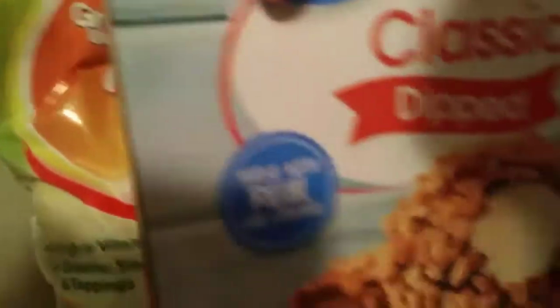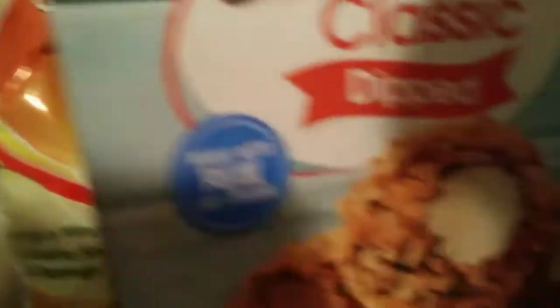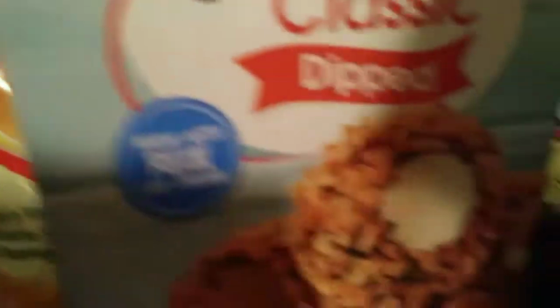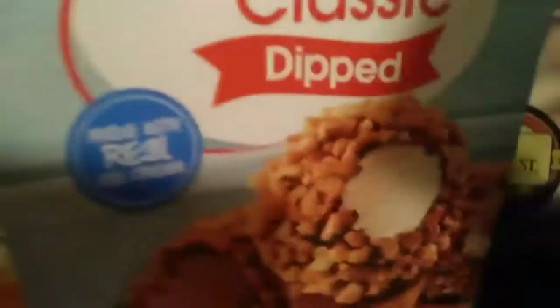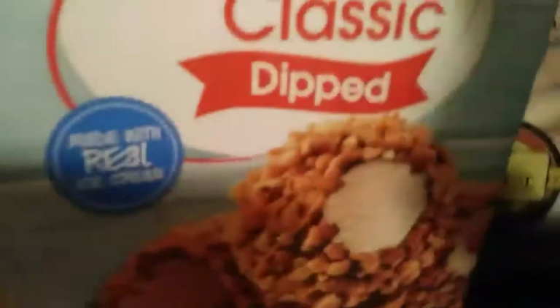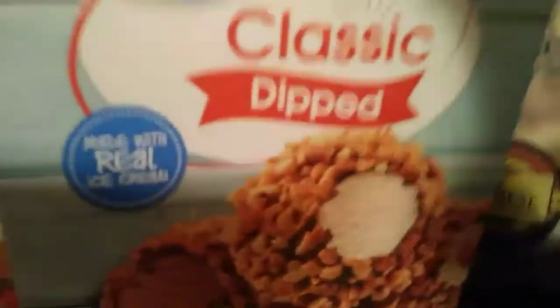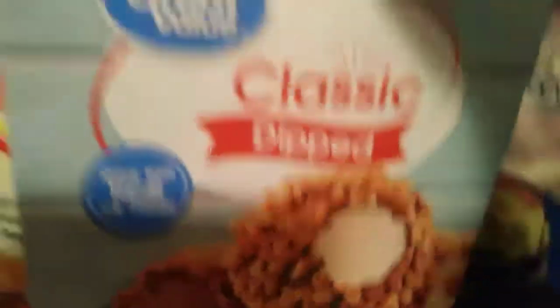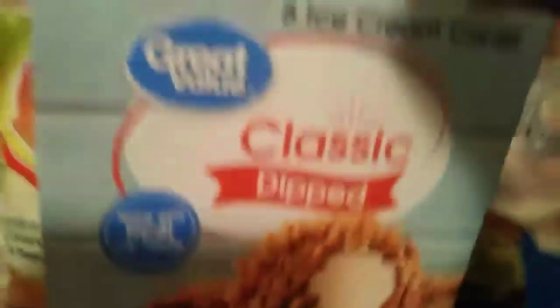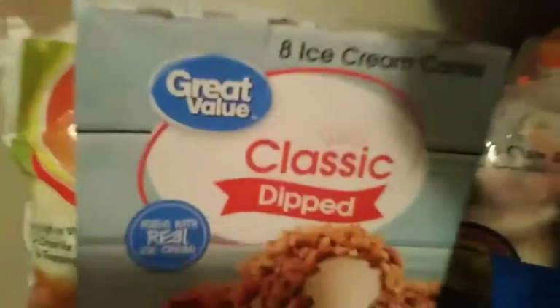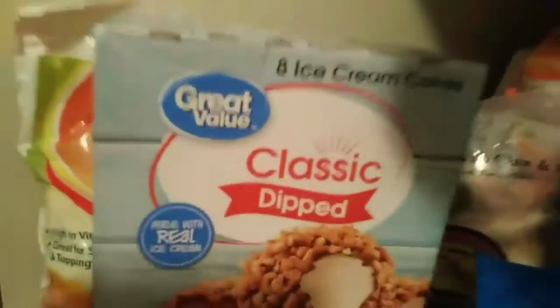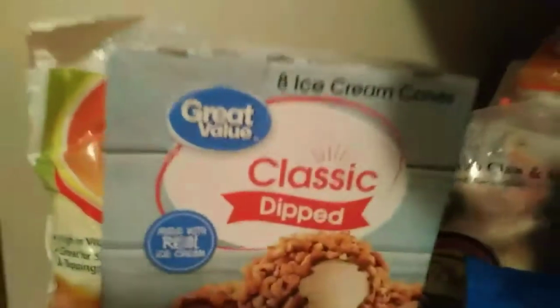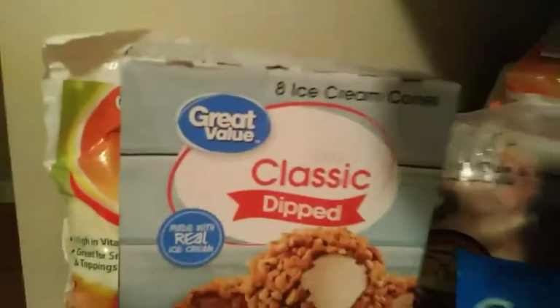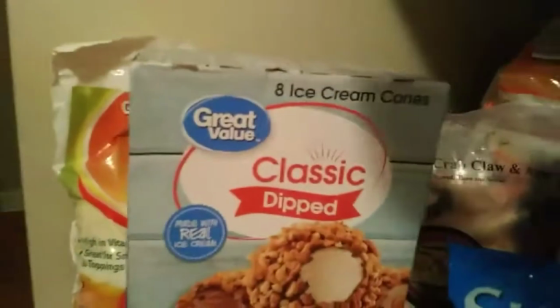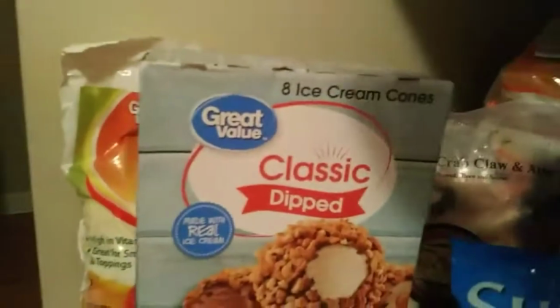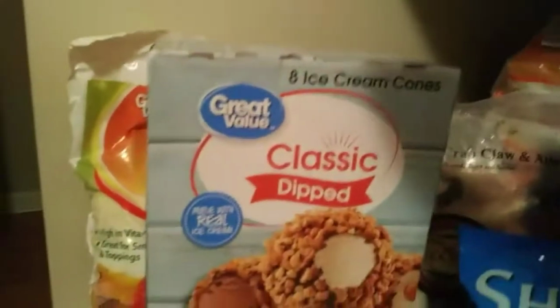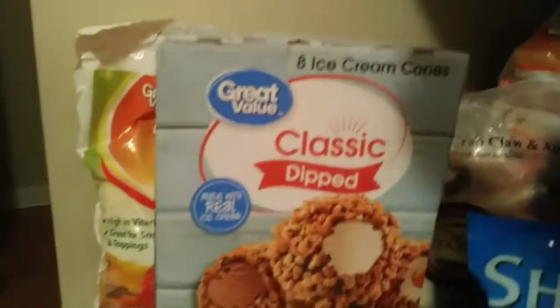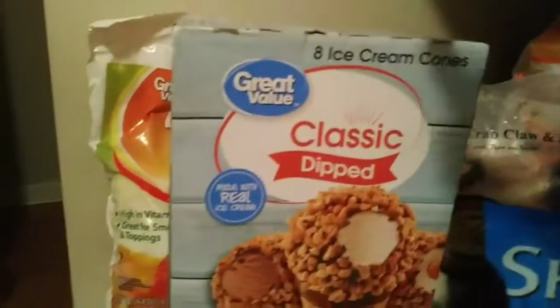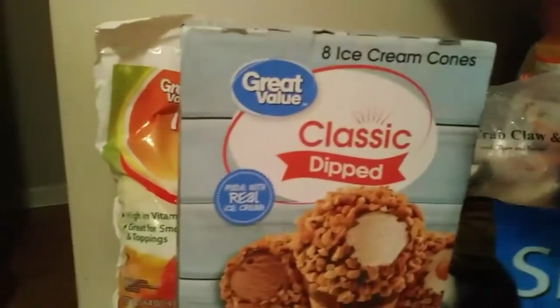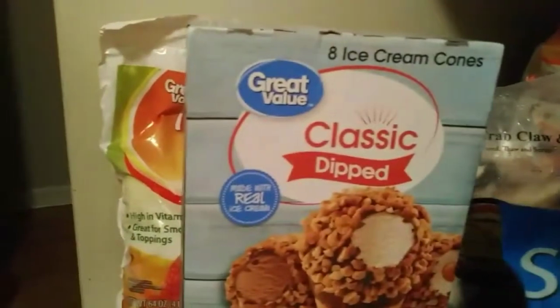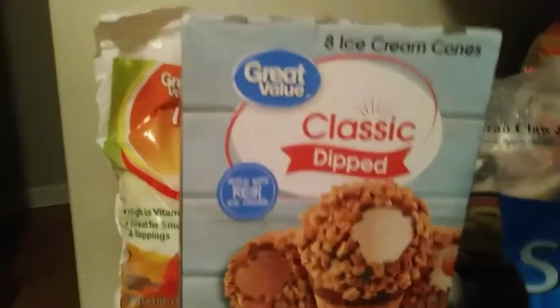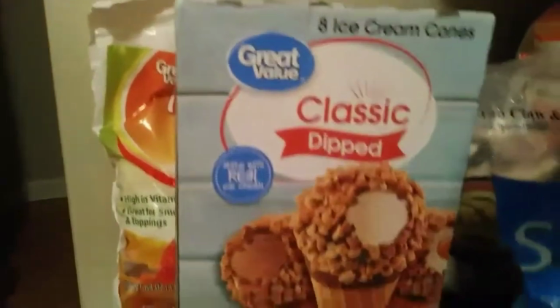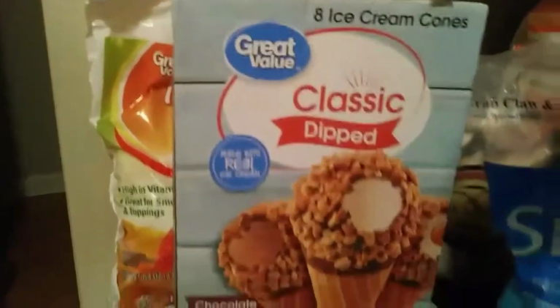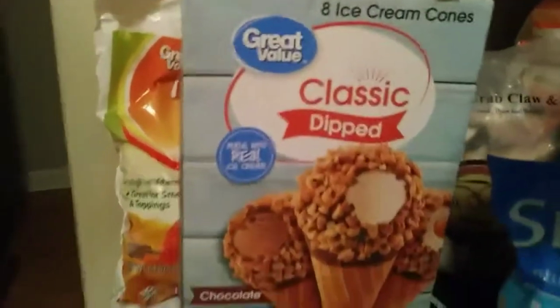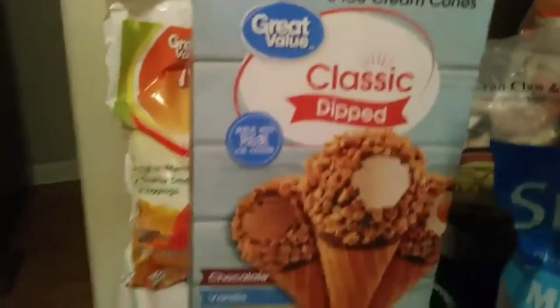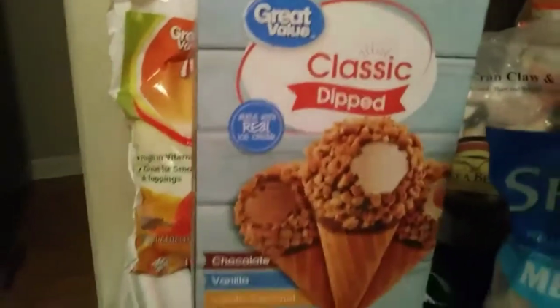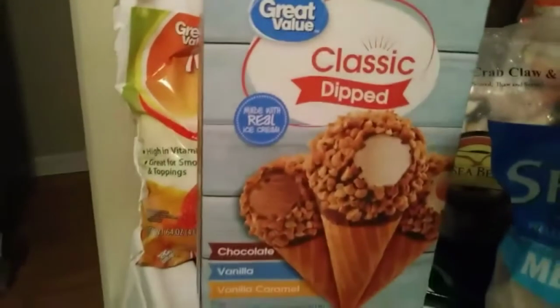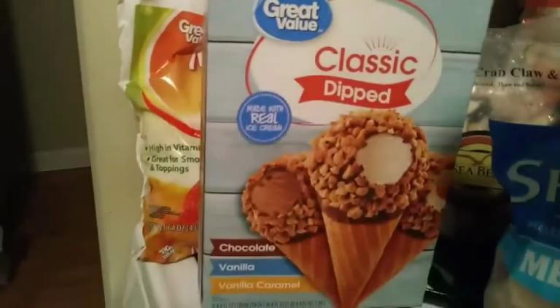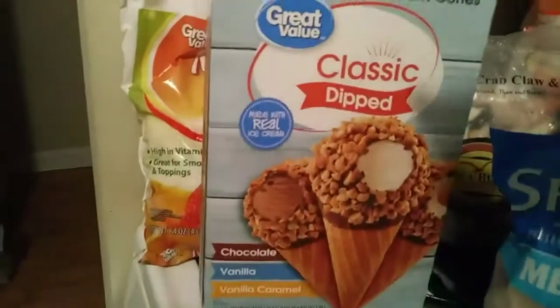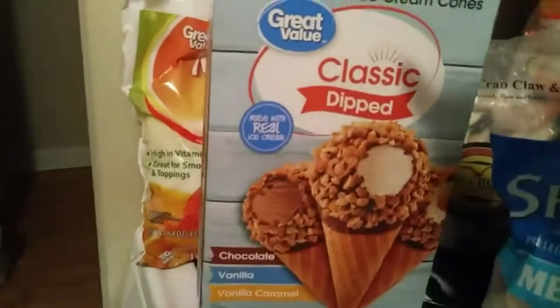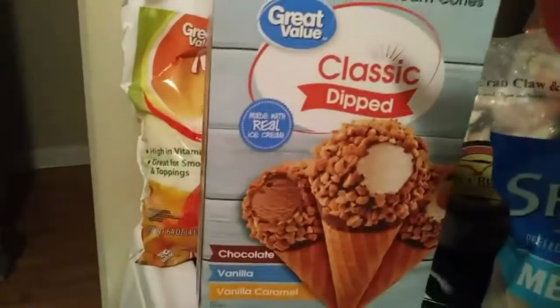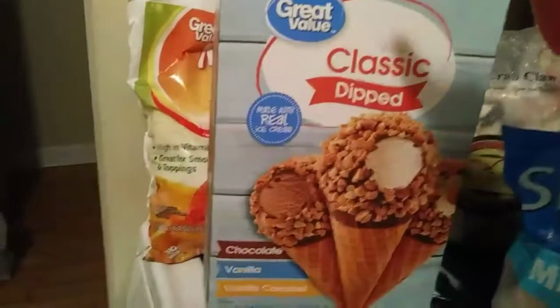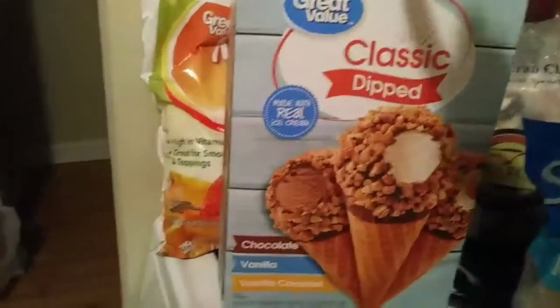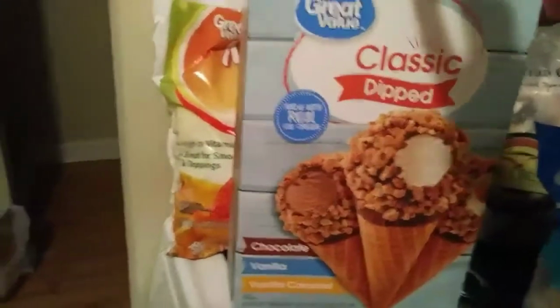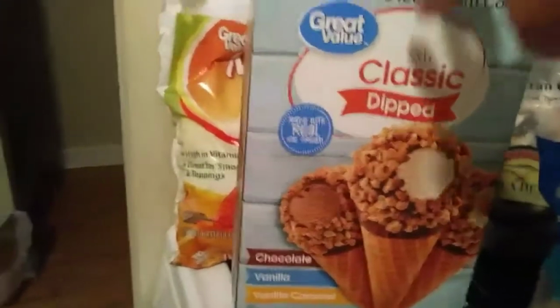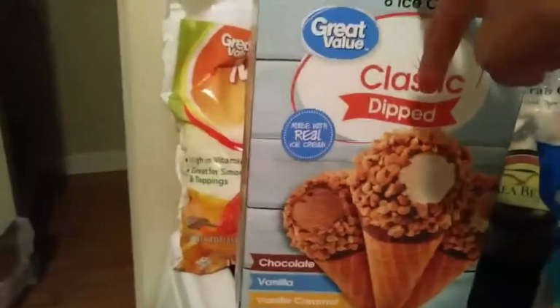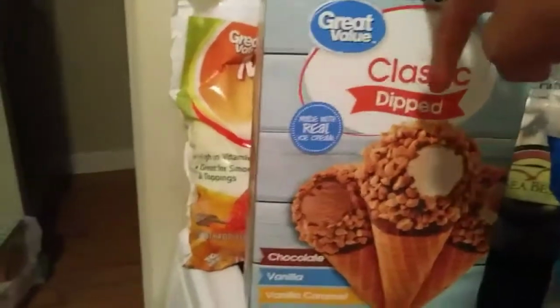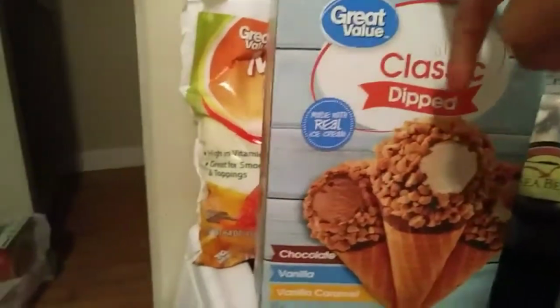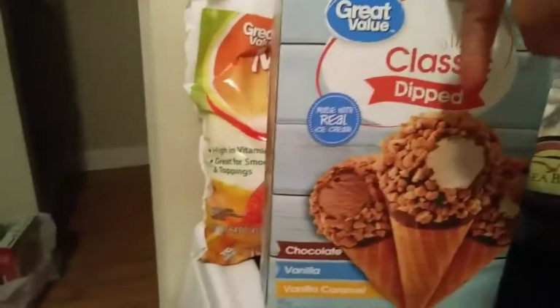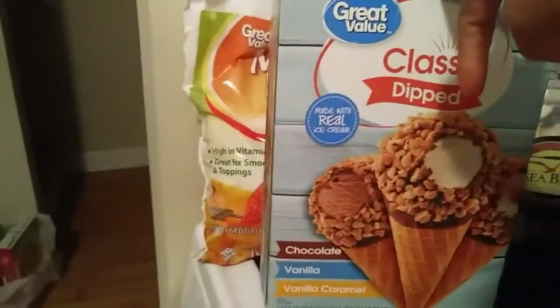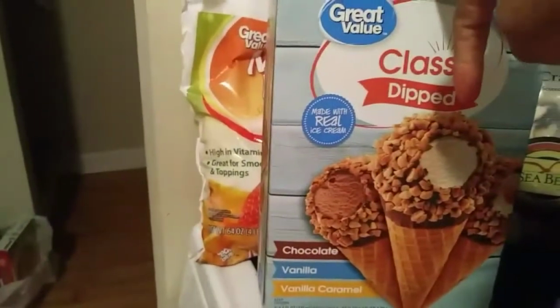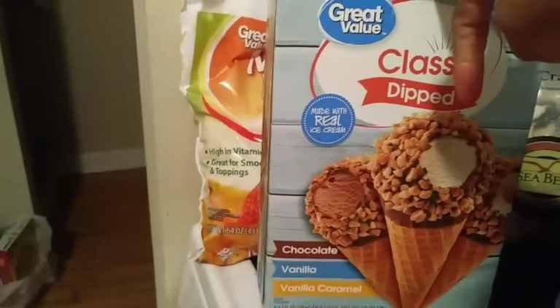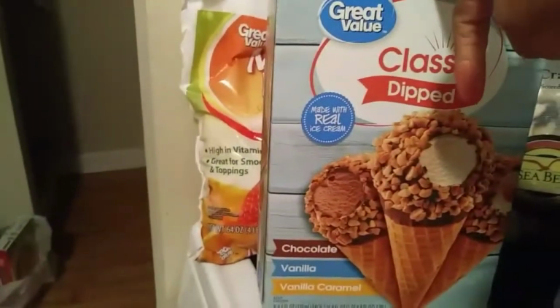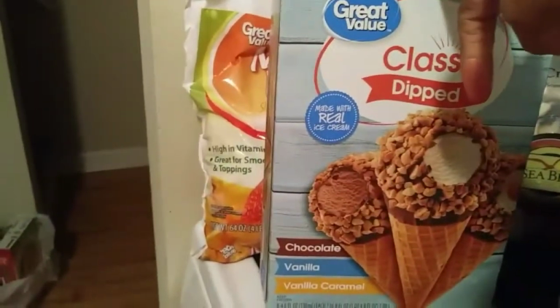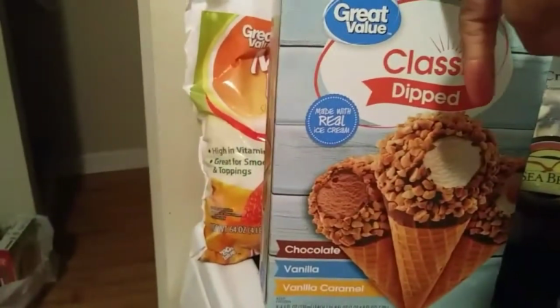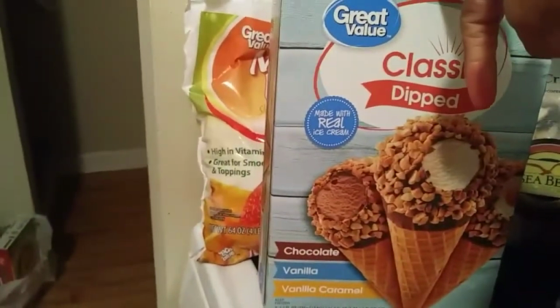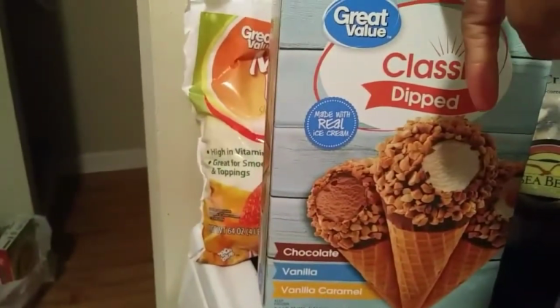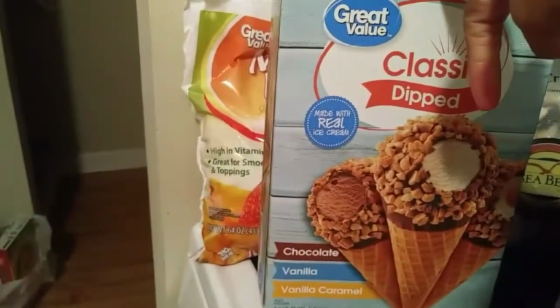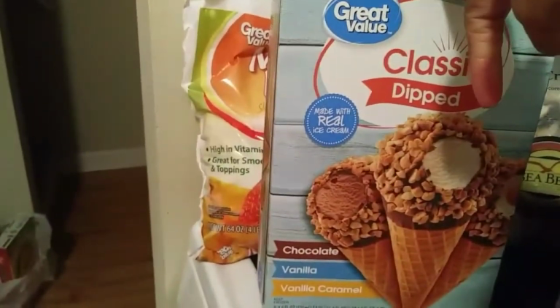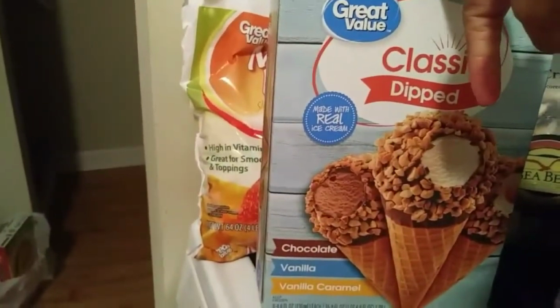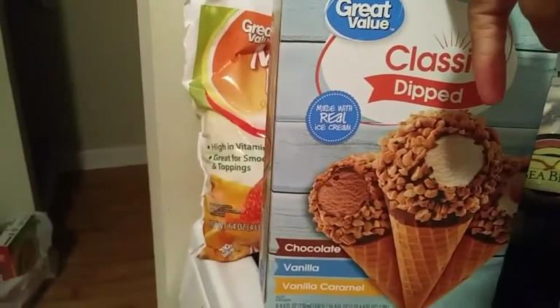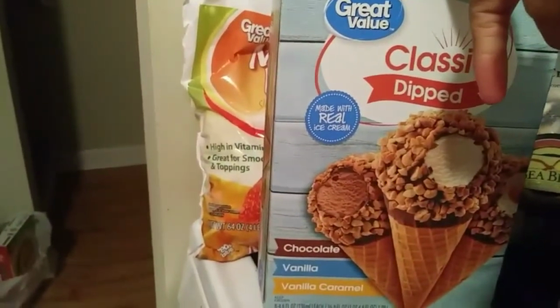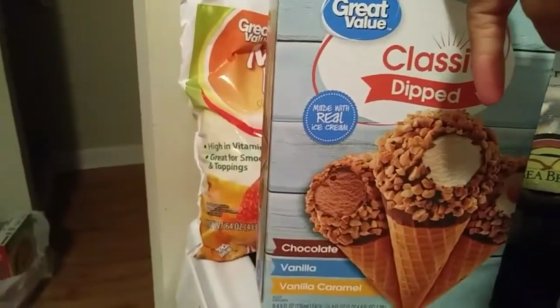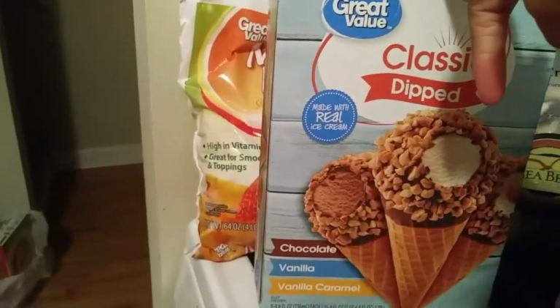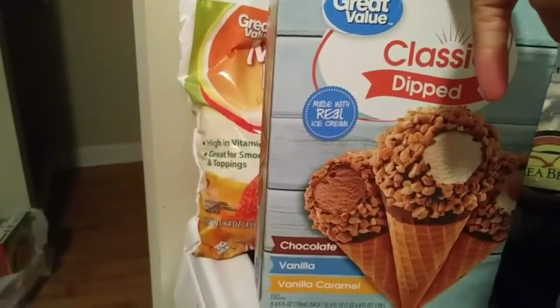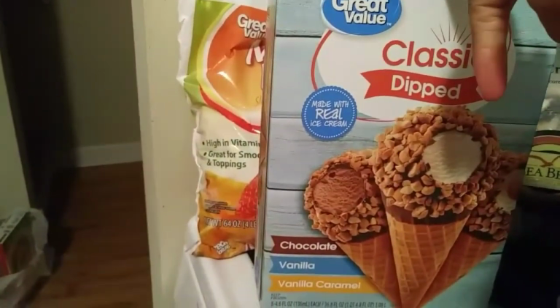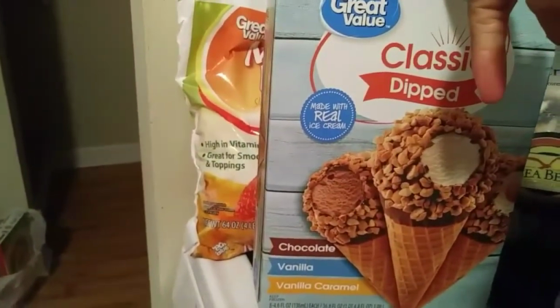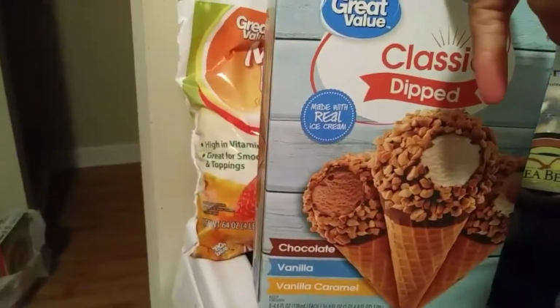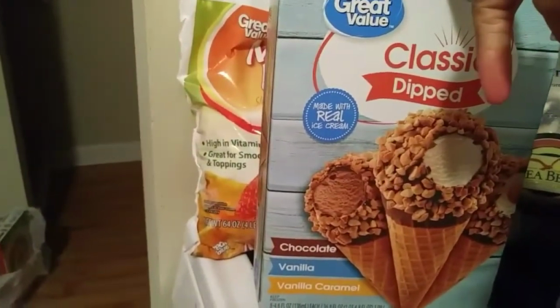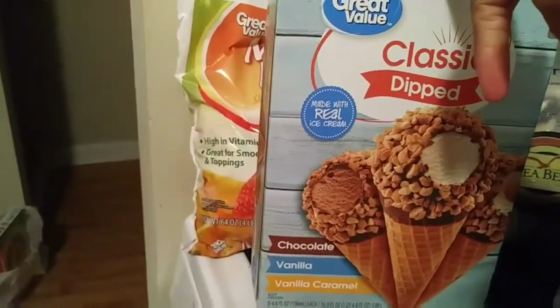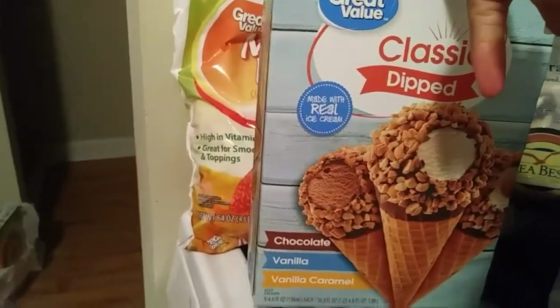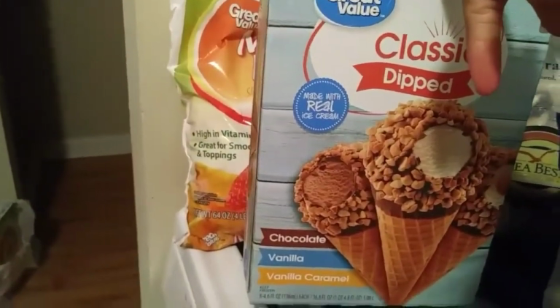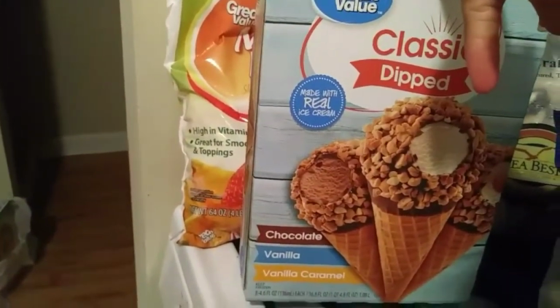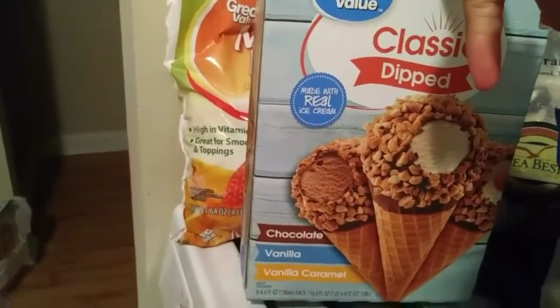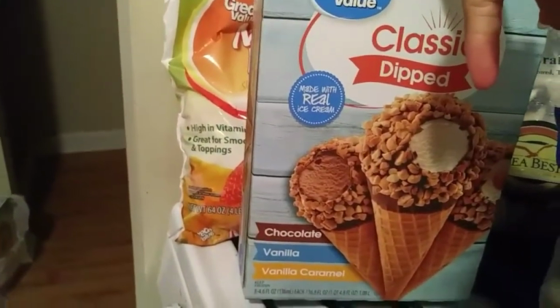Okay, we've got ice cream - chocolate, vanilla, vanilla caramel.